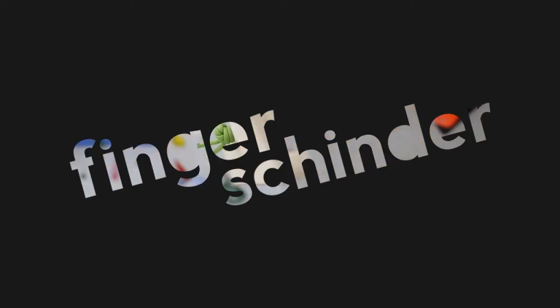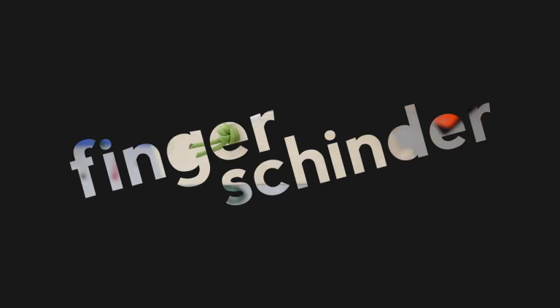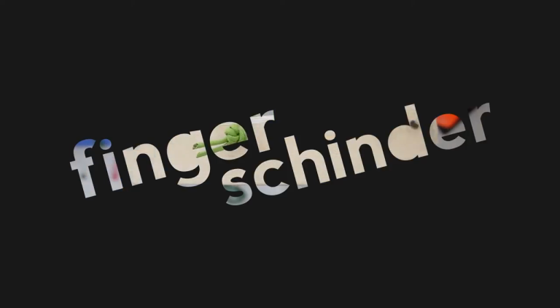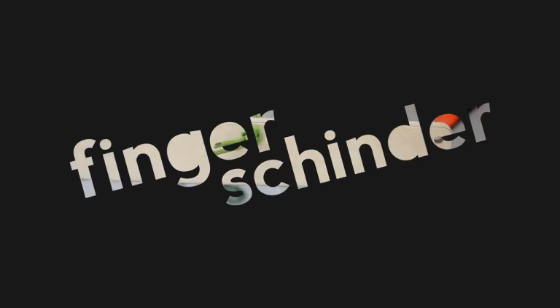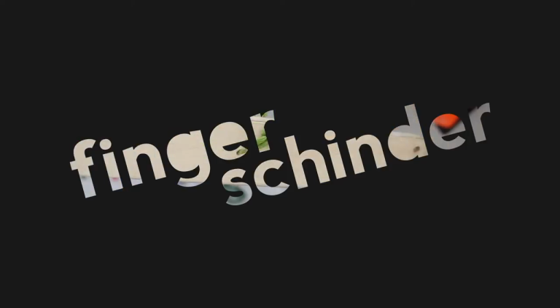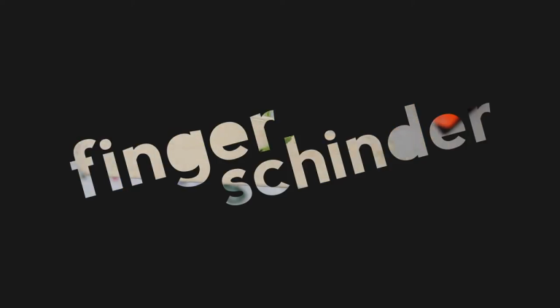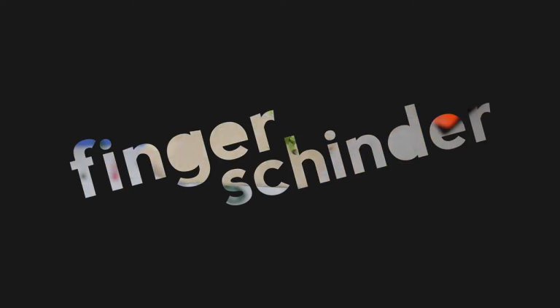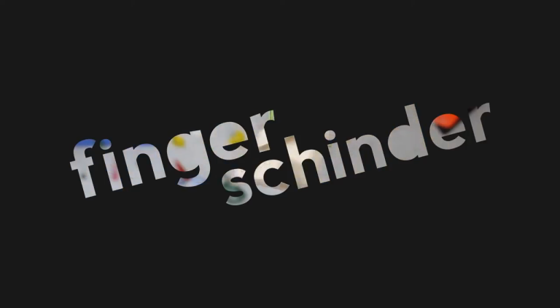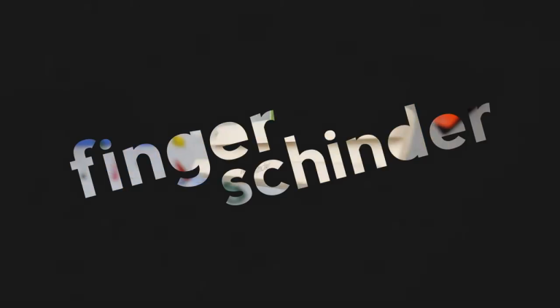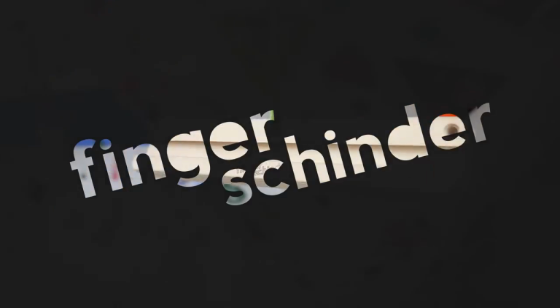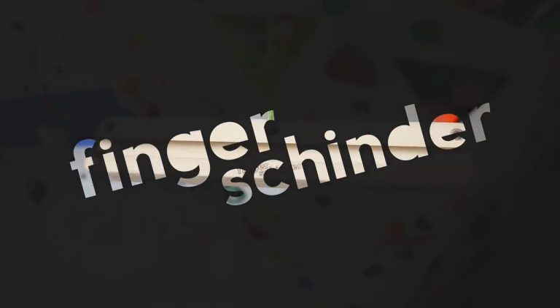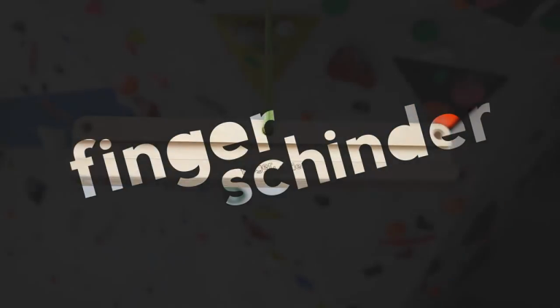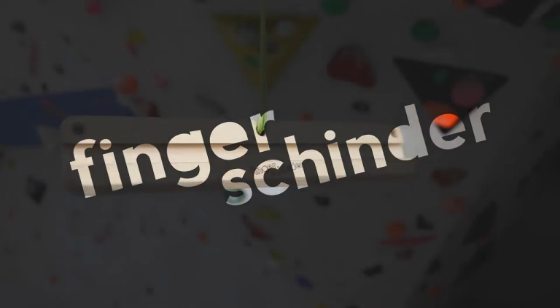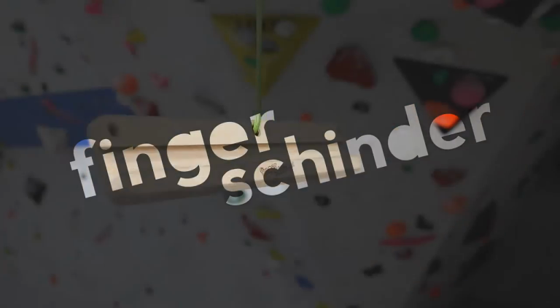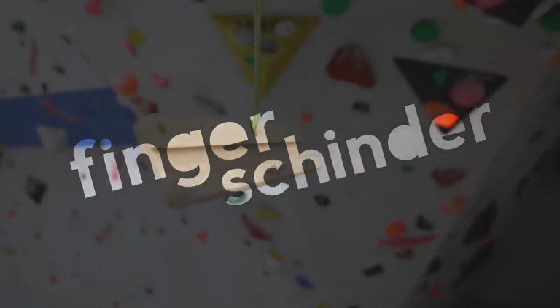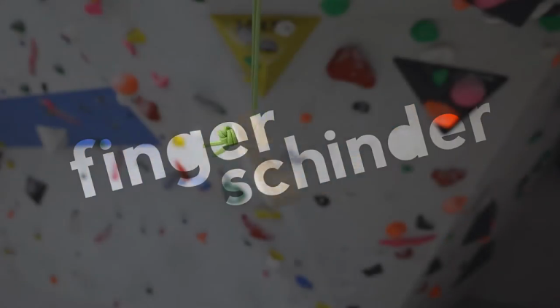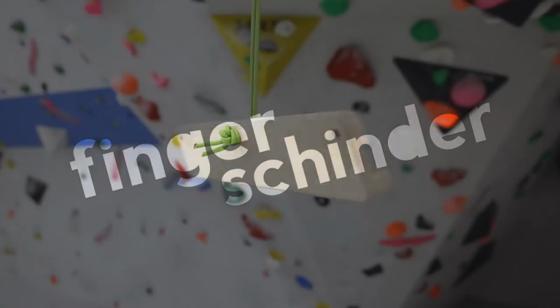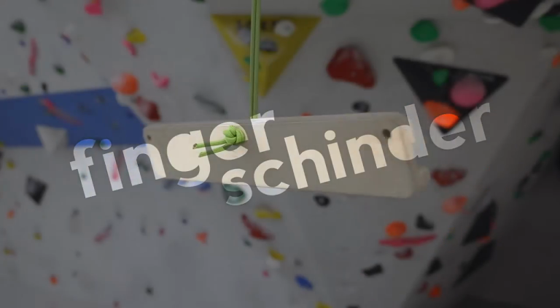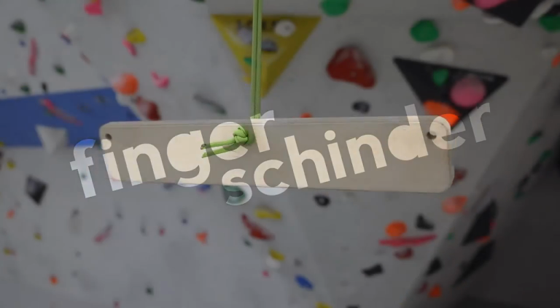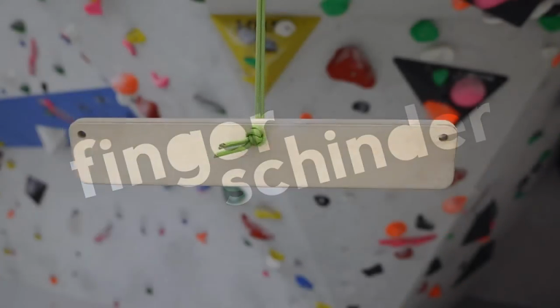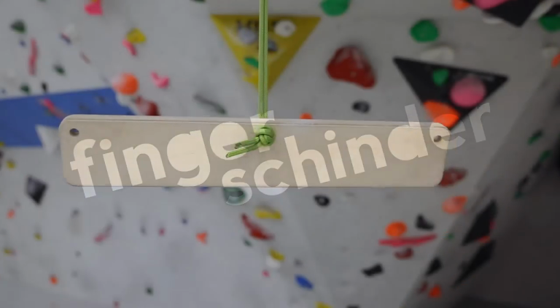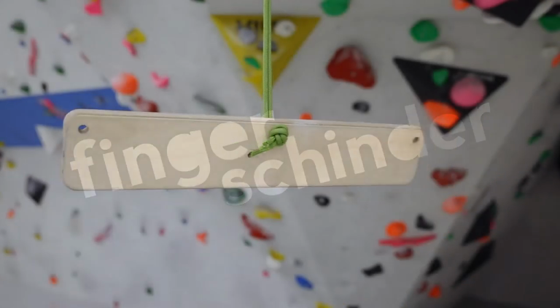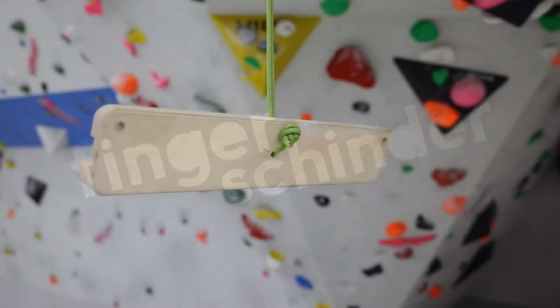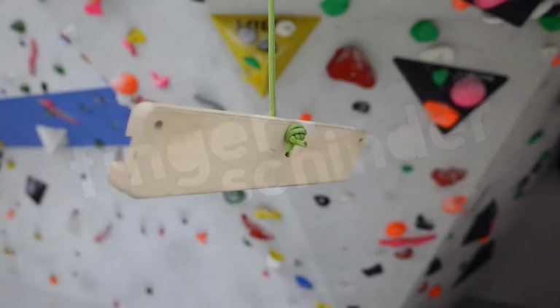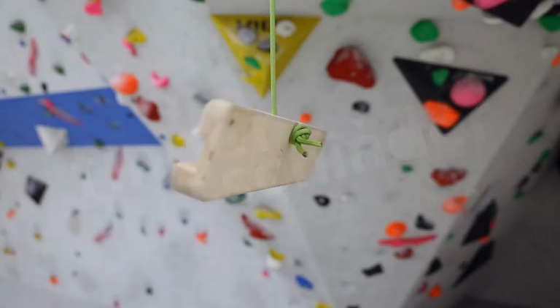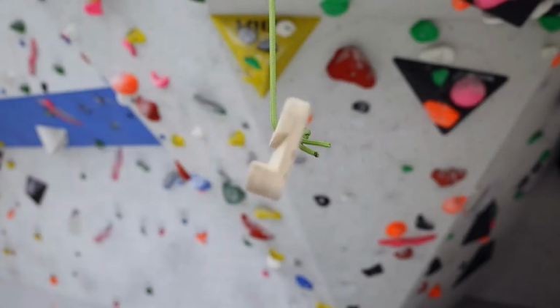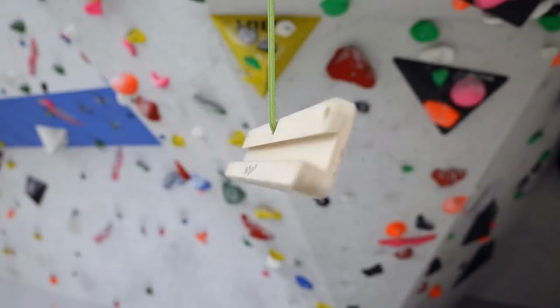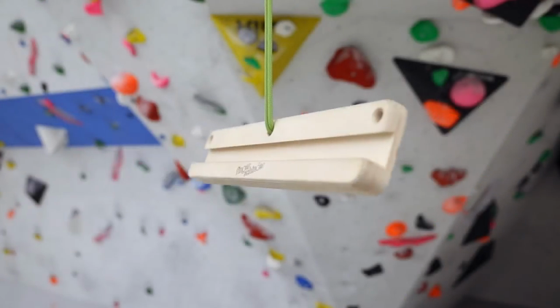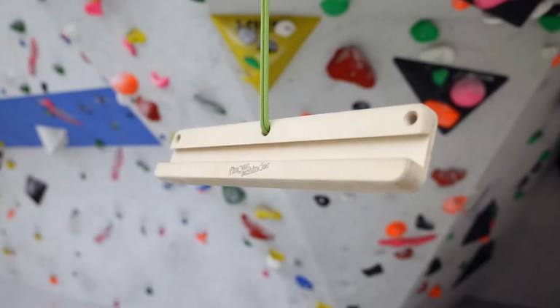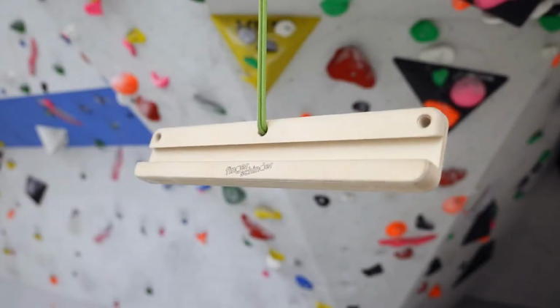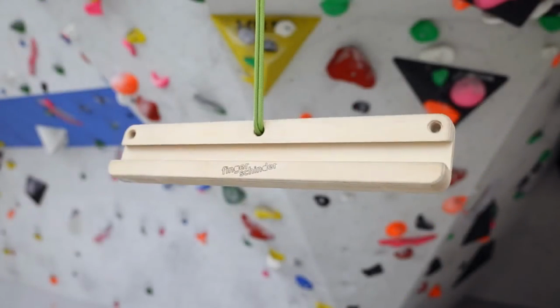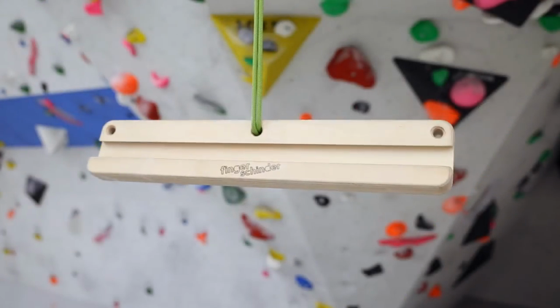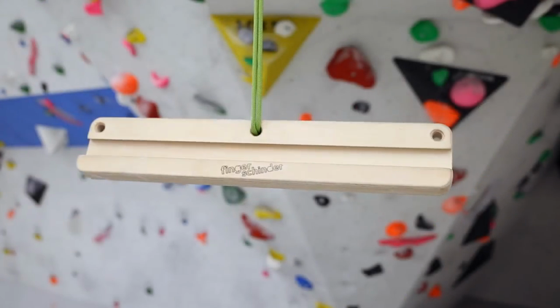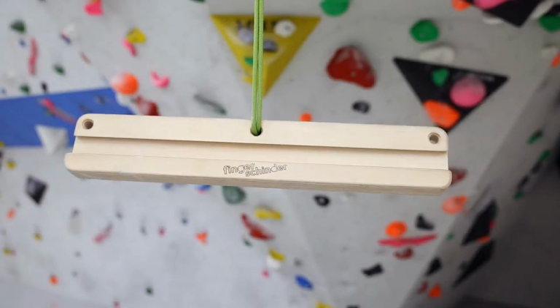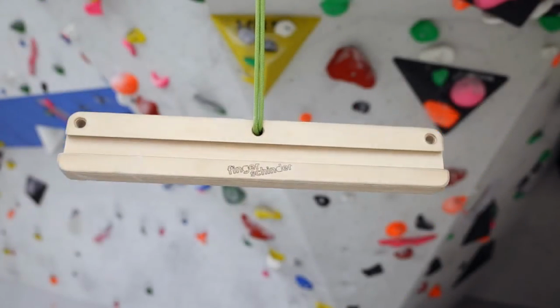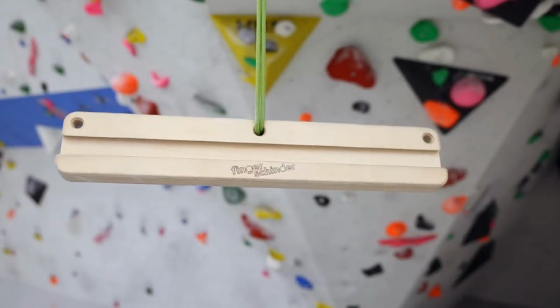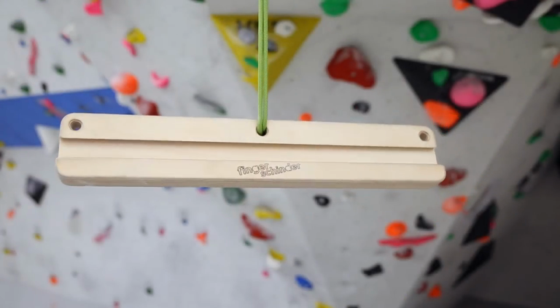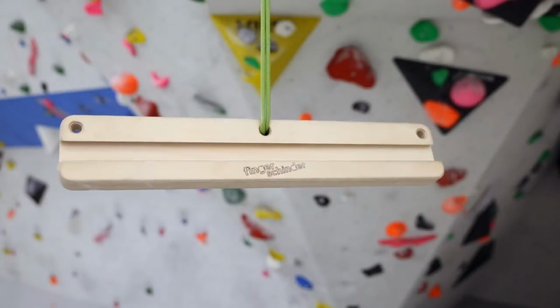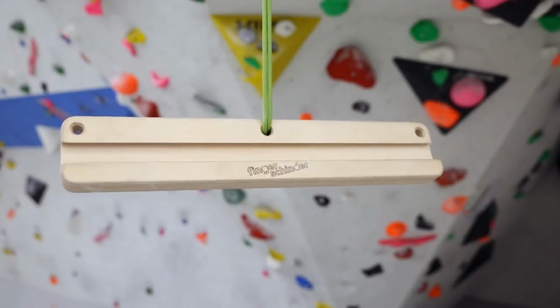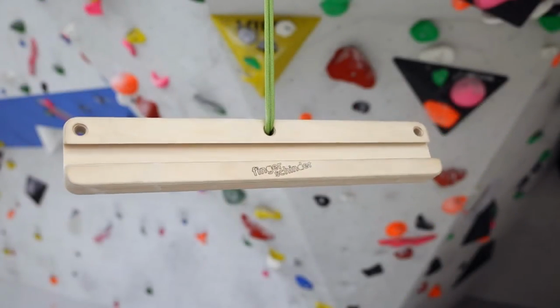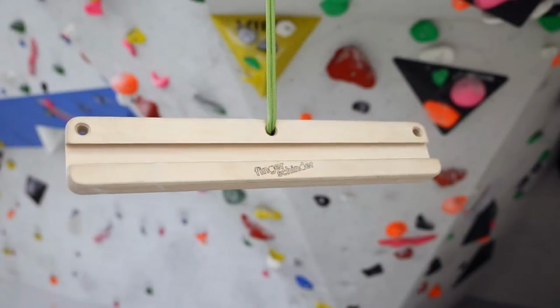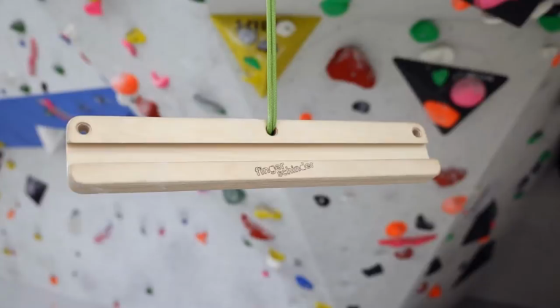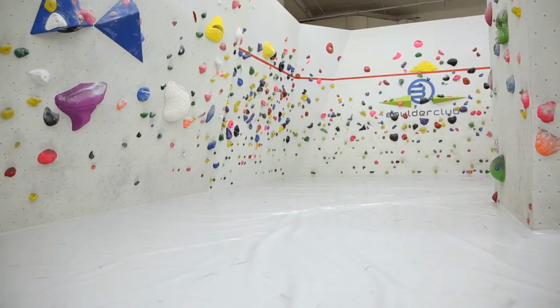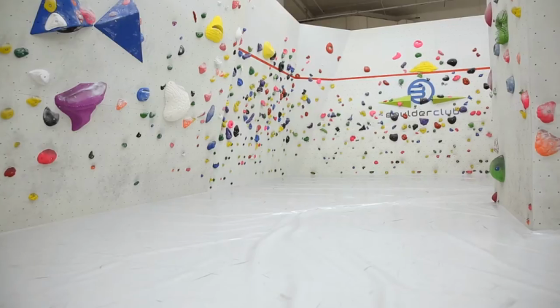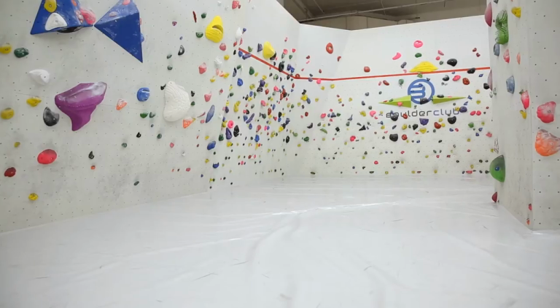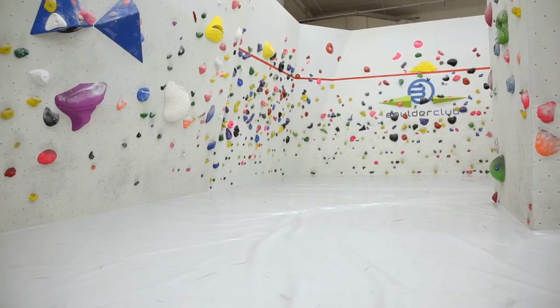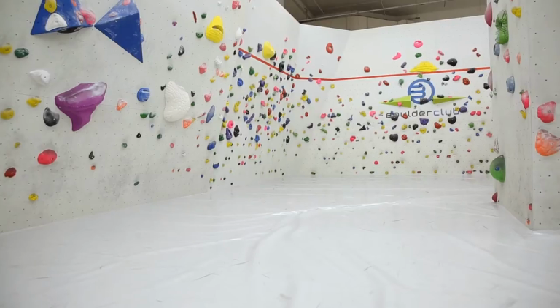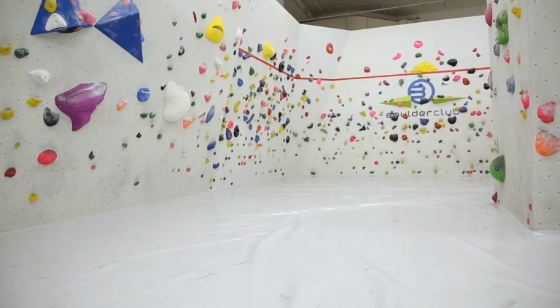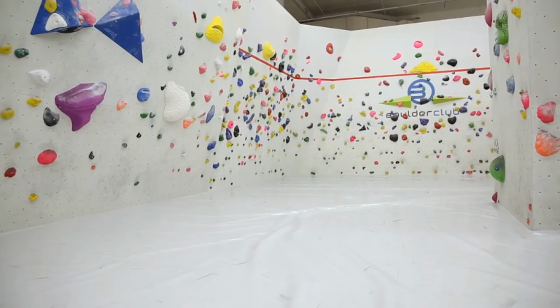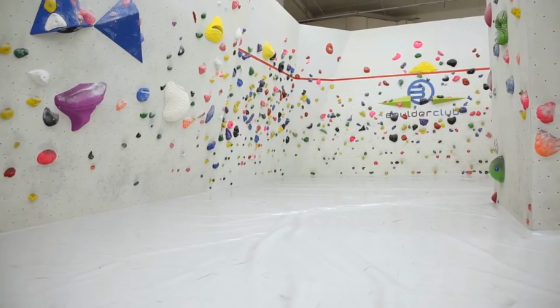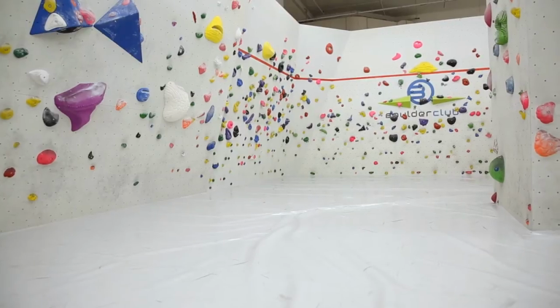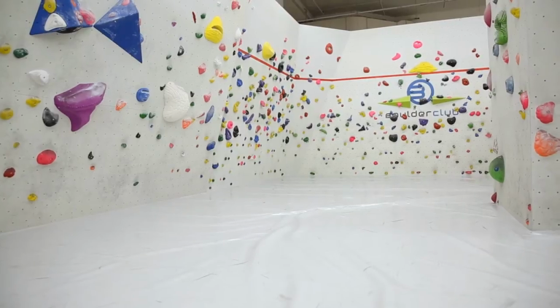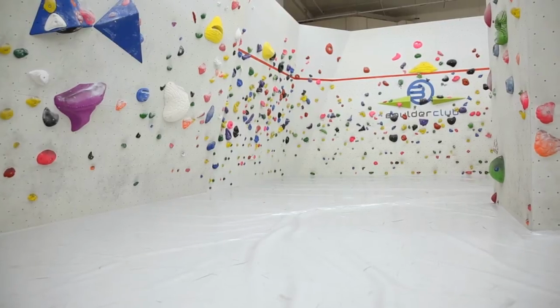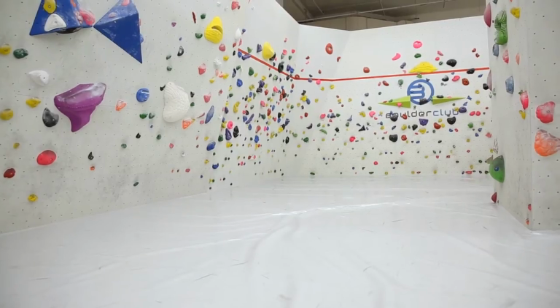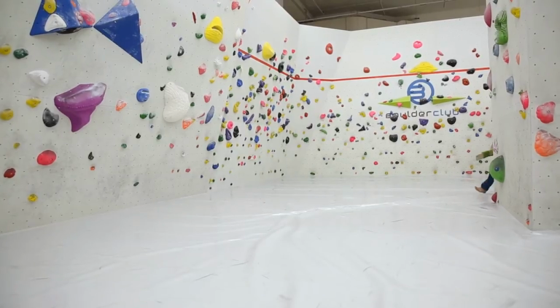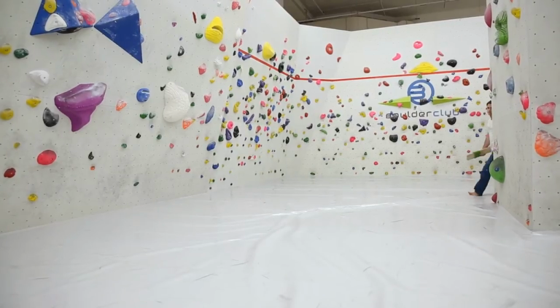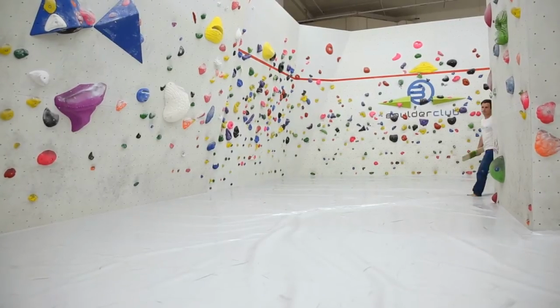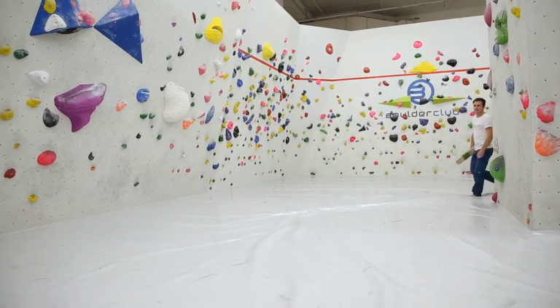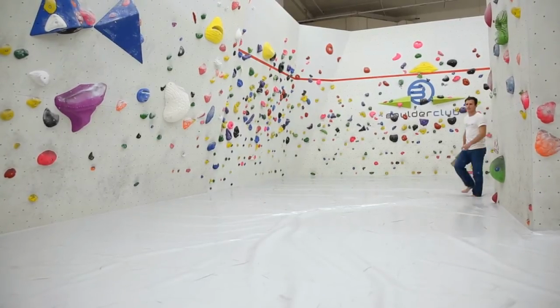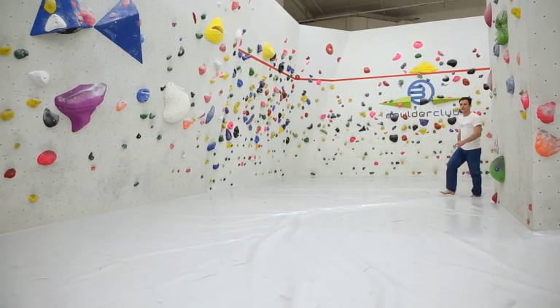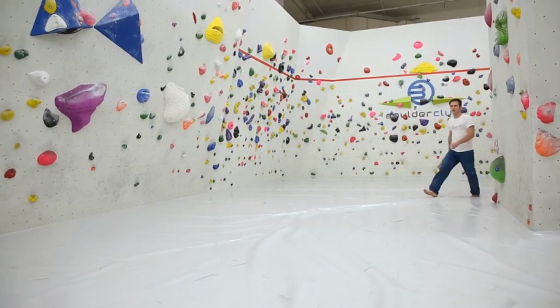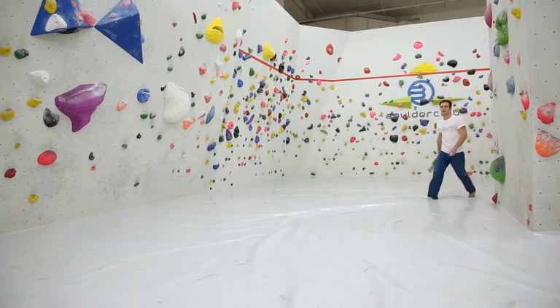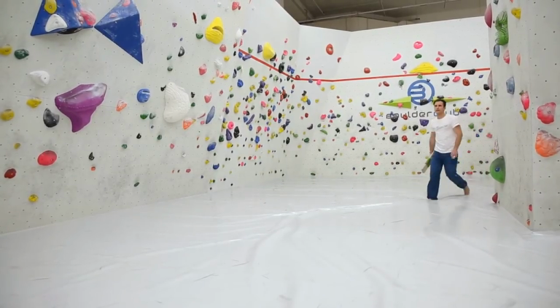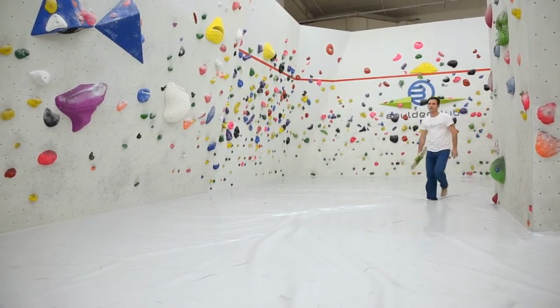Hello, it's me, your Fingershinder. Today Martin and I will show you some of my basic features.